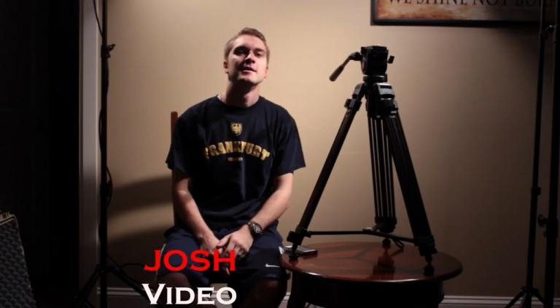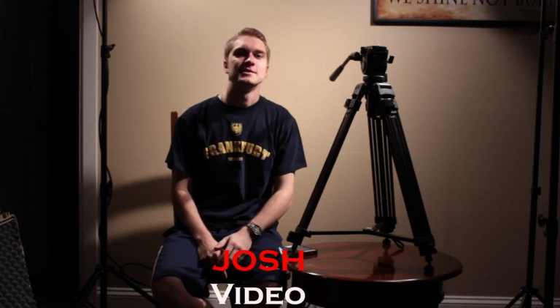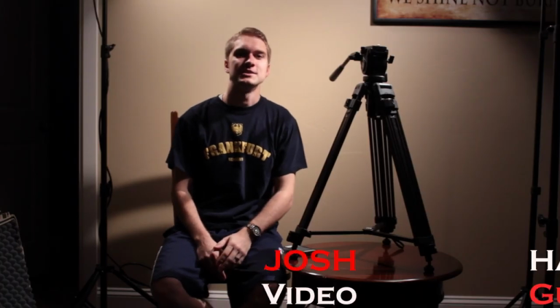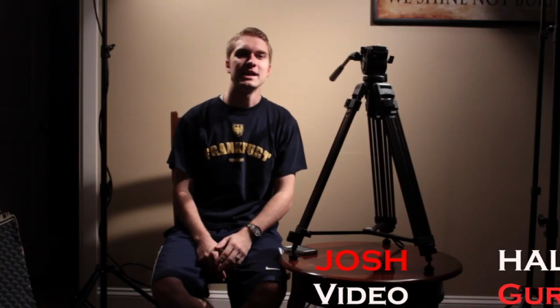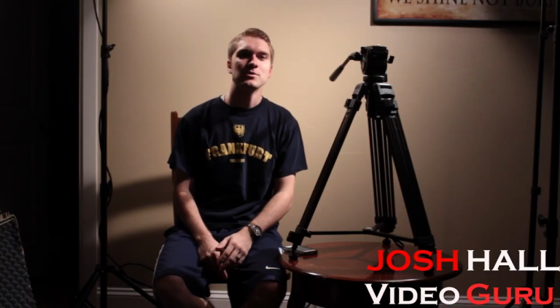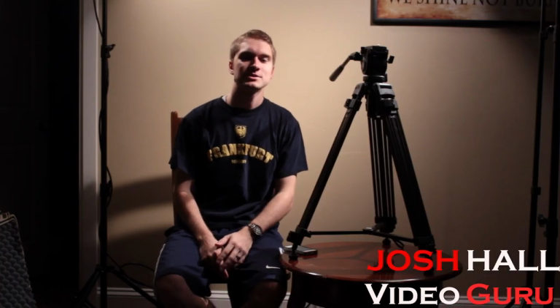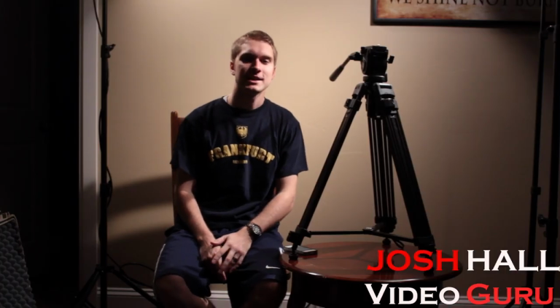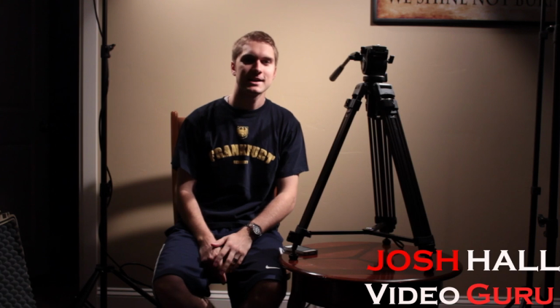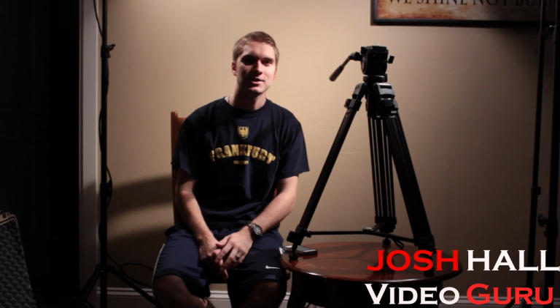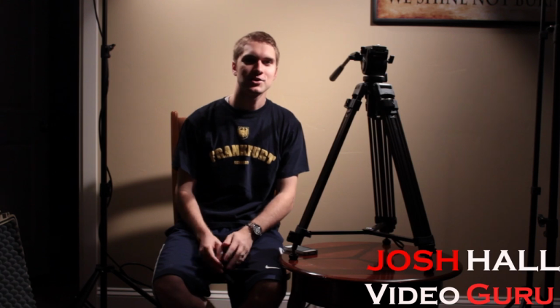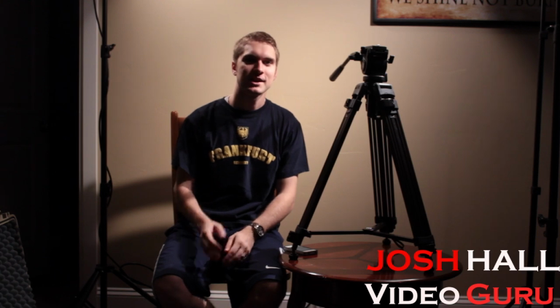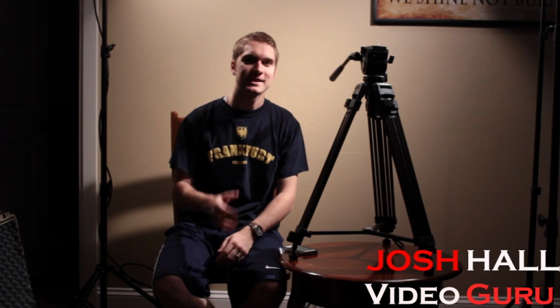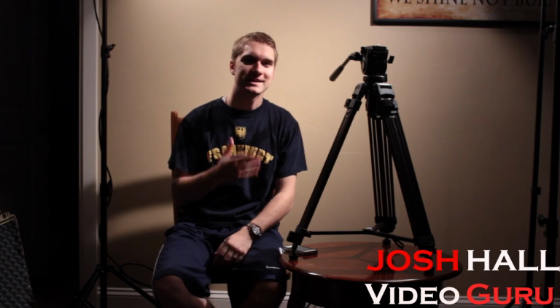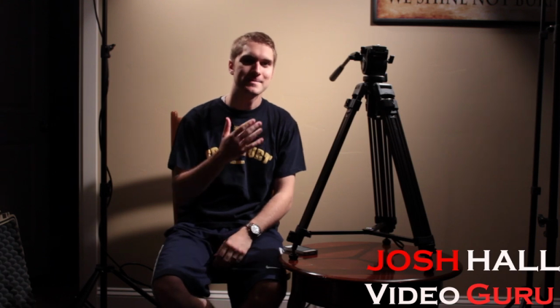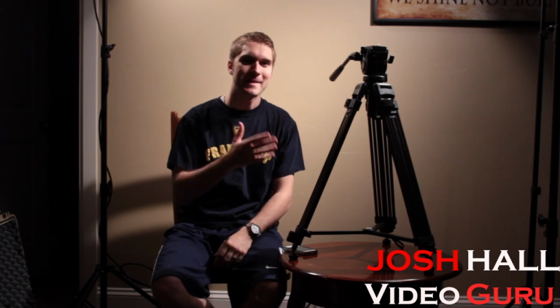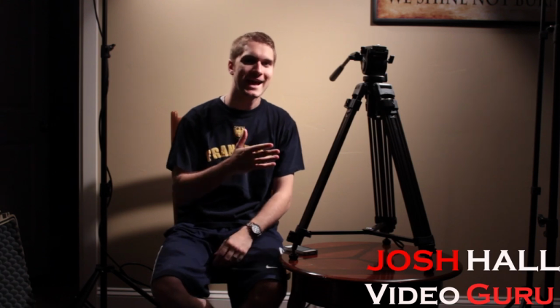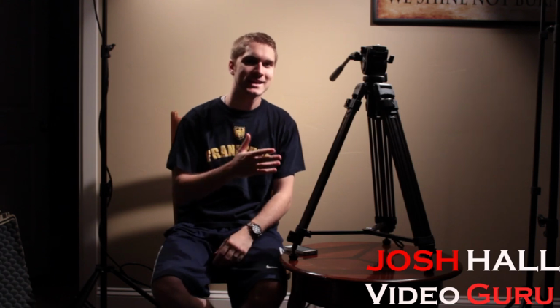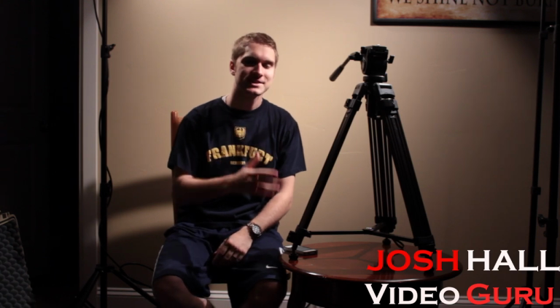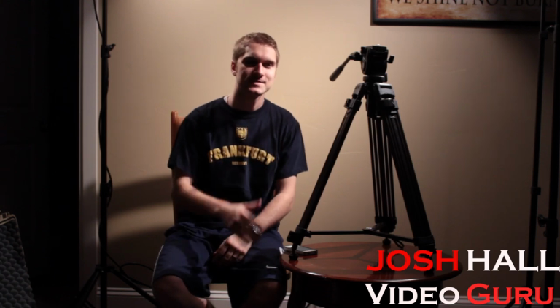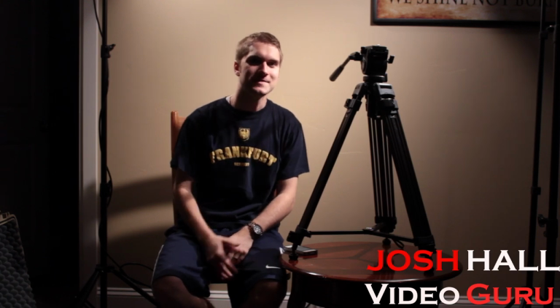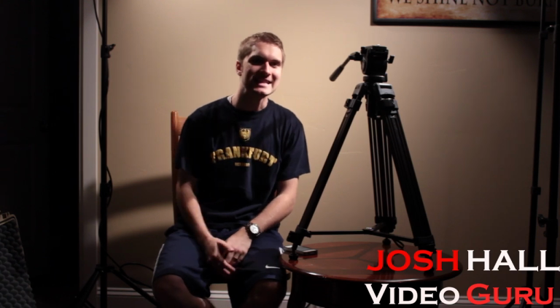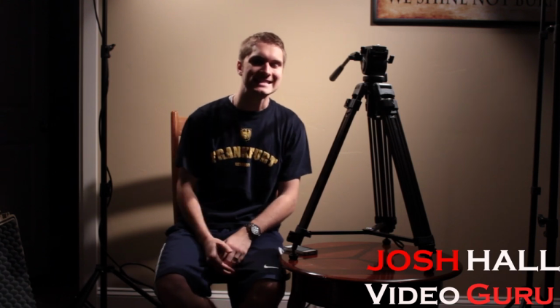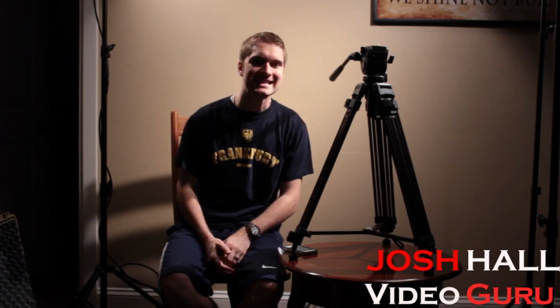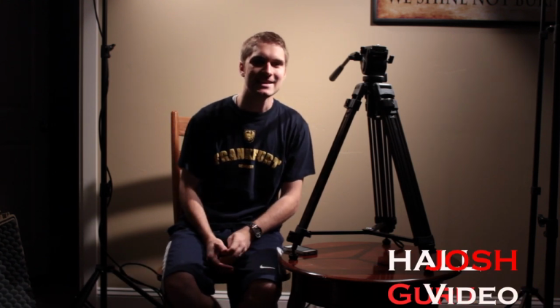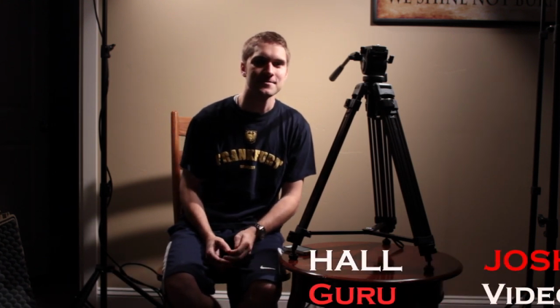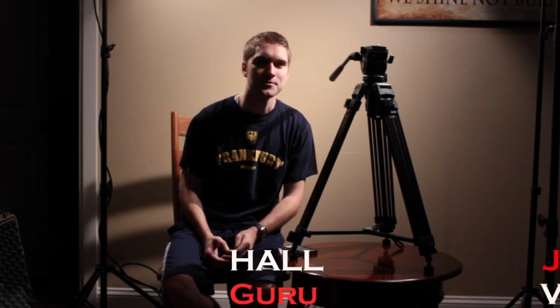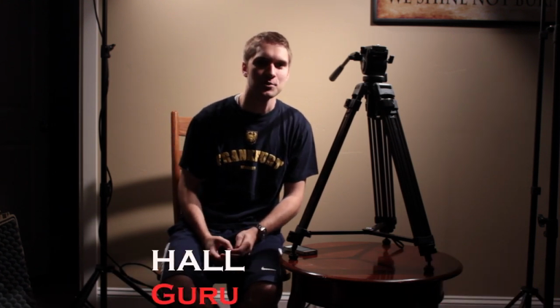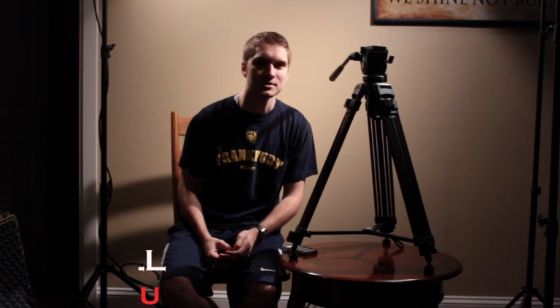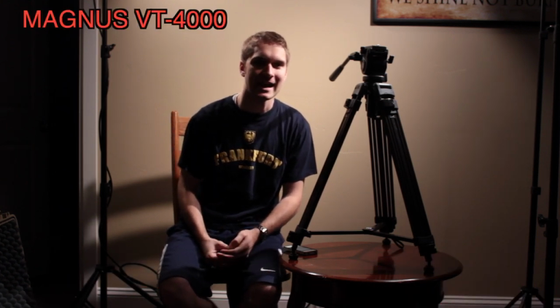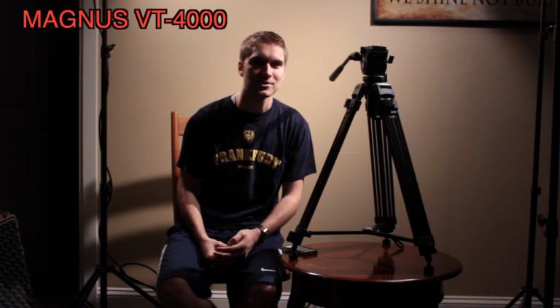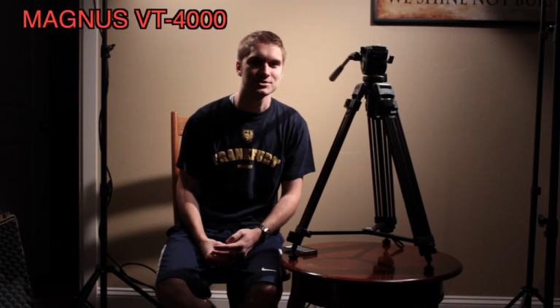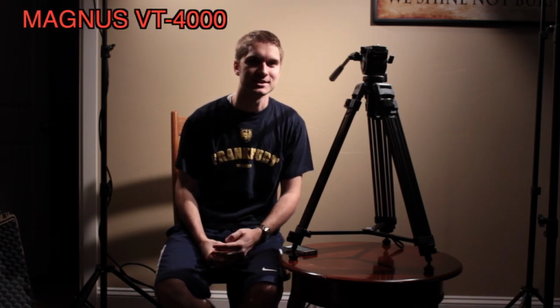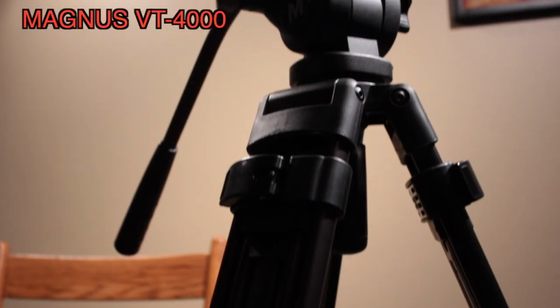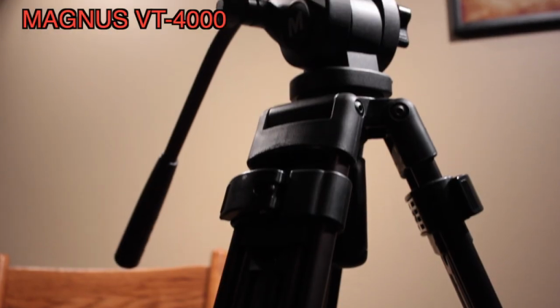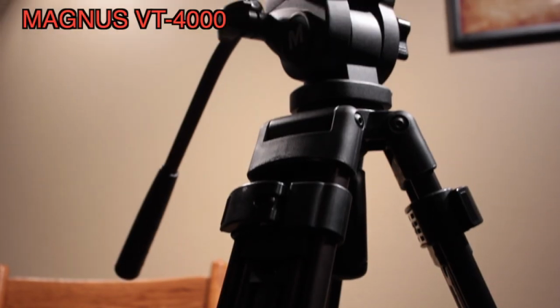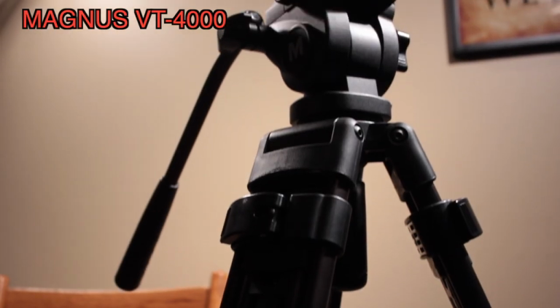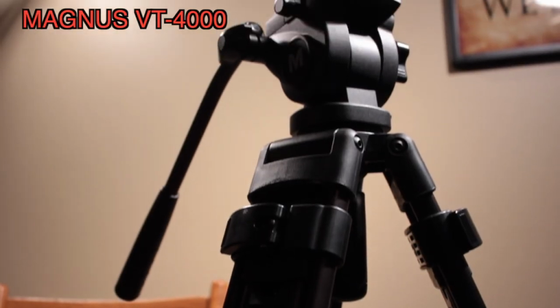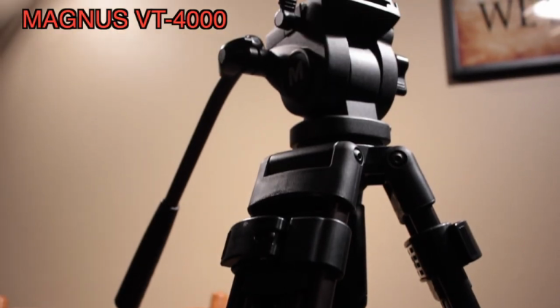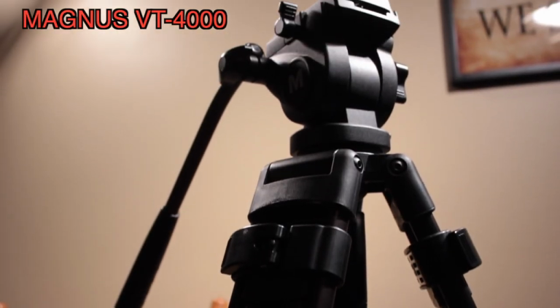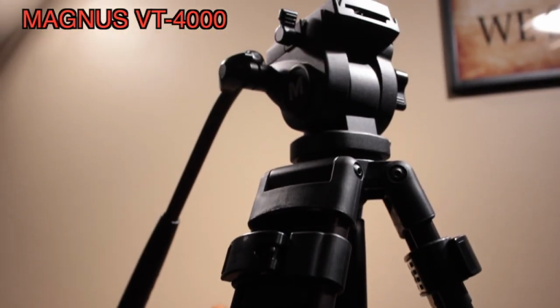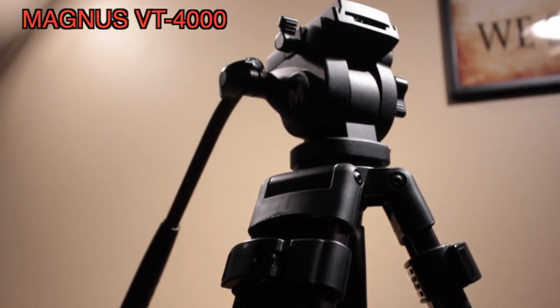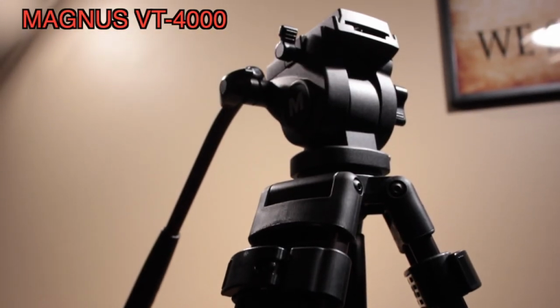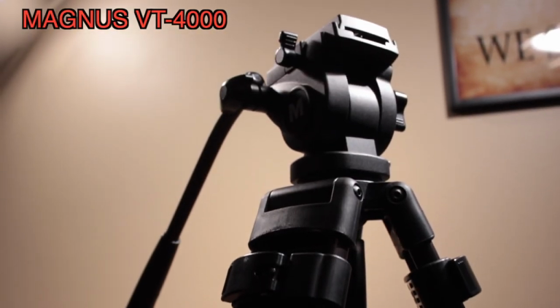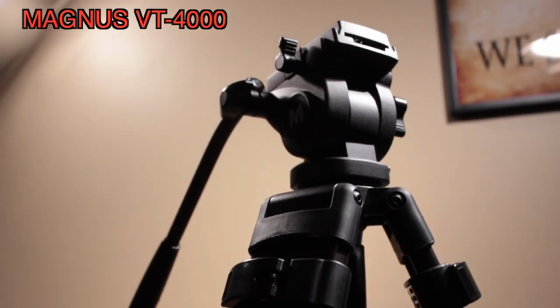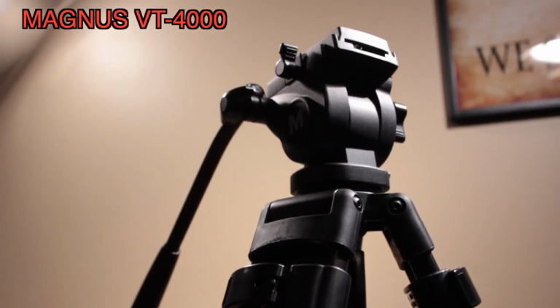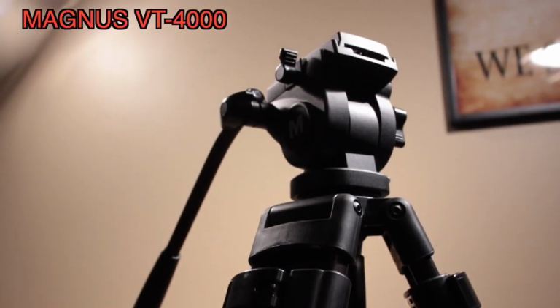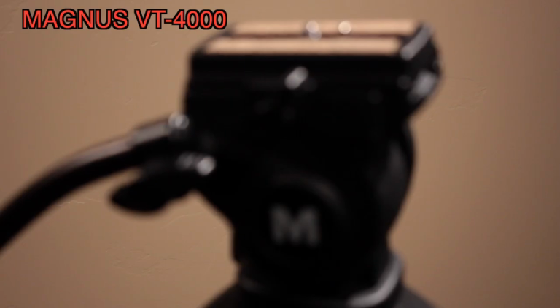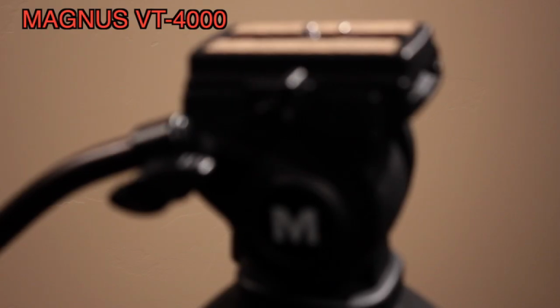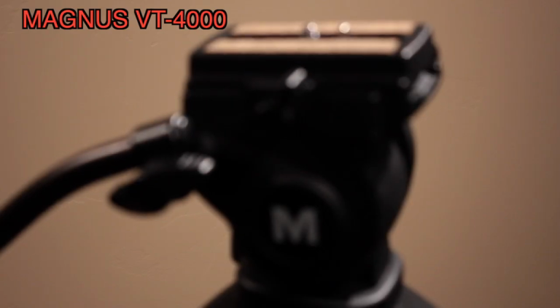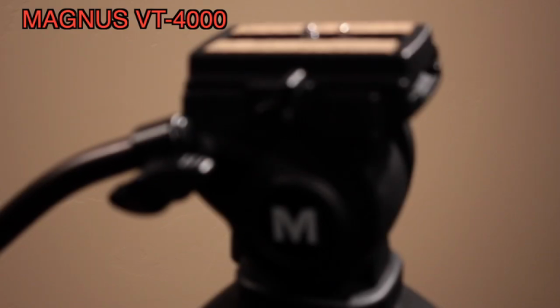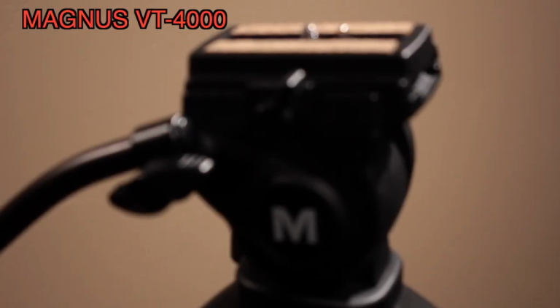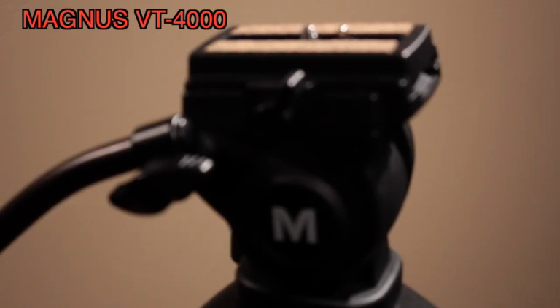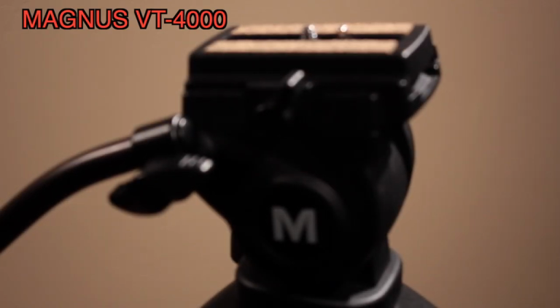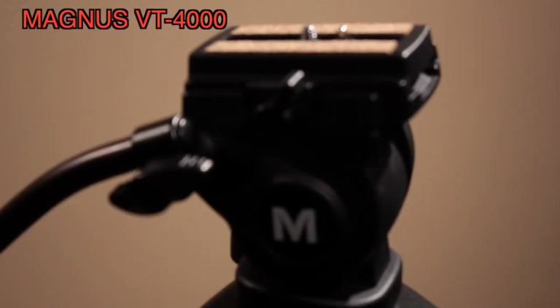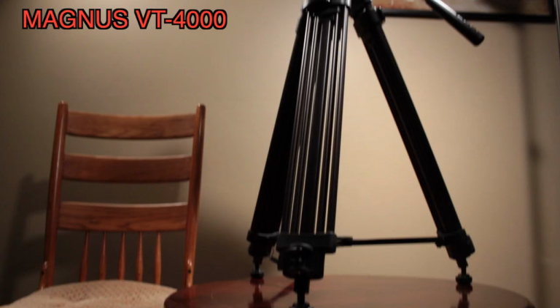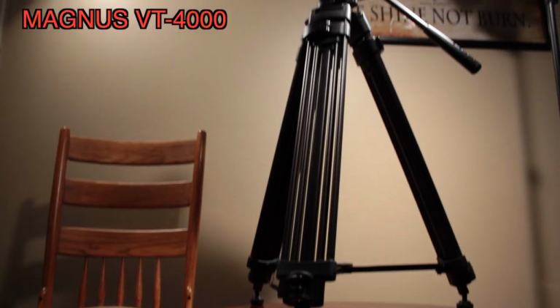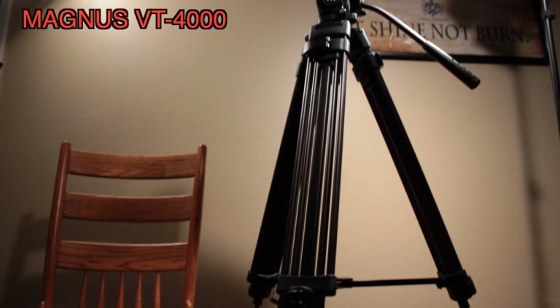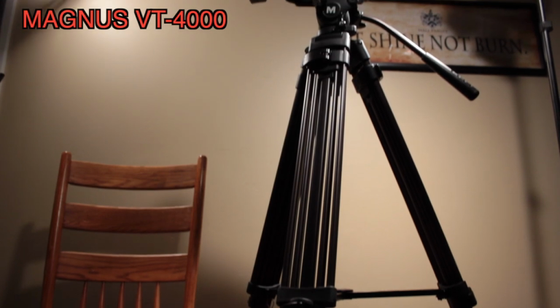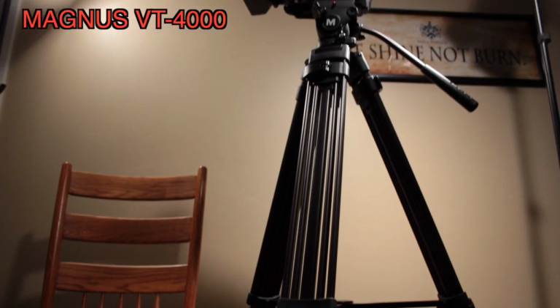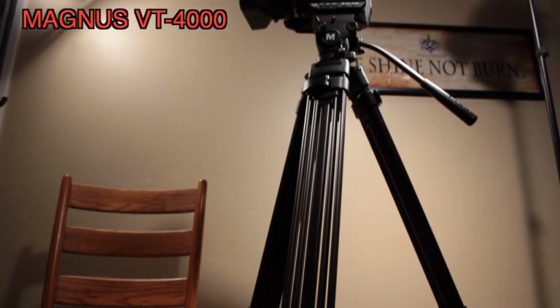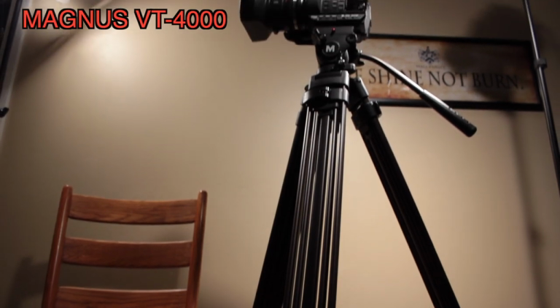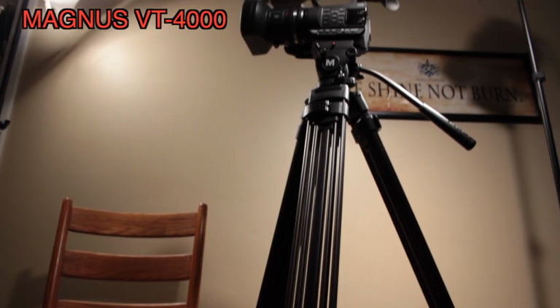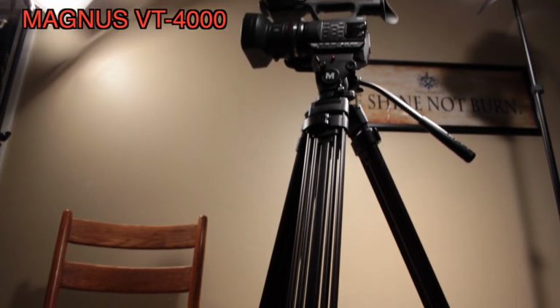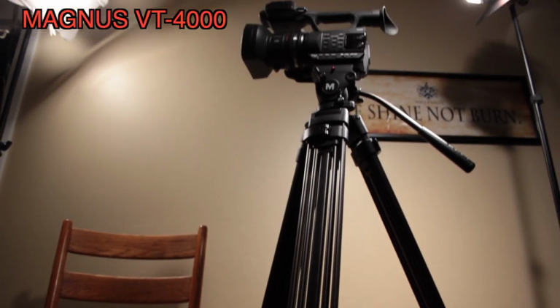Today we're taking a look at the Magnus VT-4000.